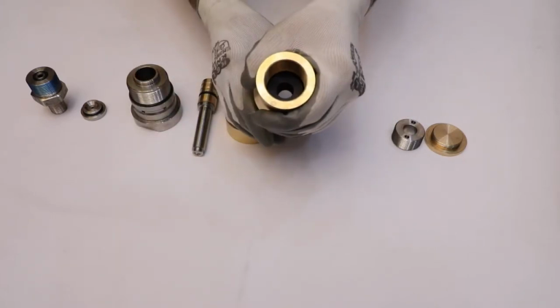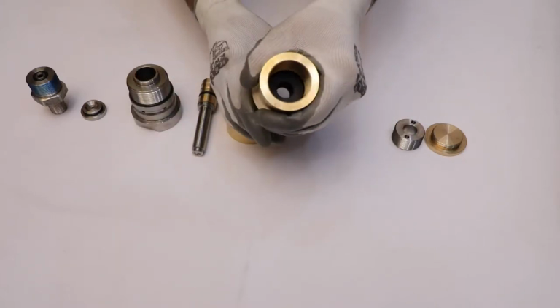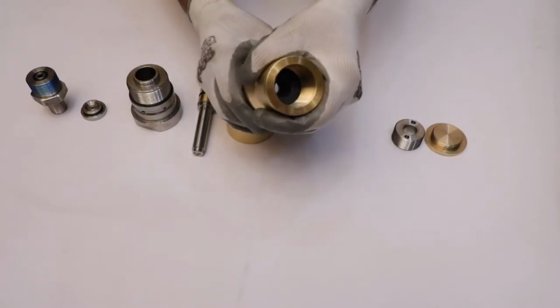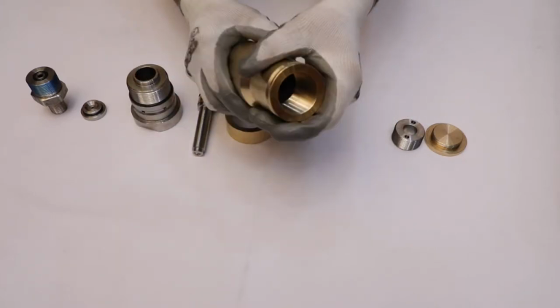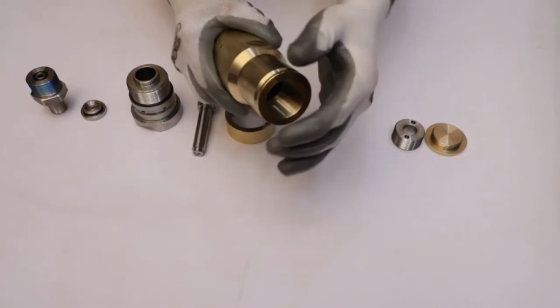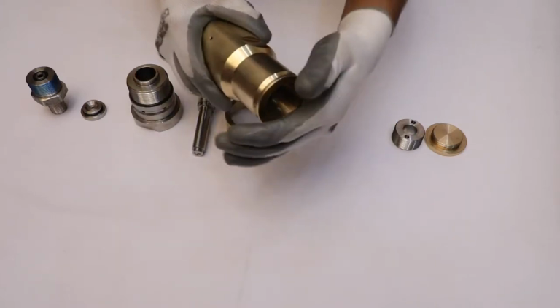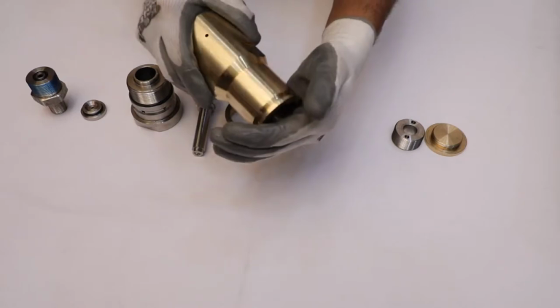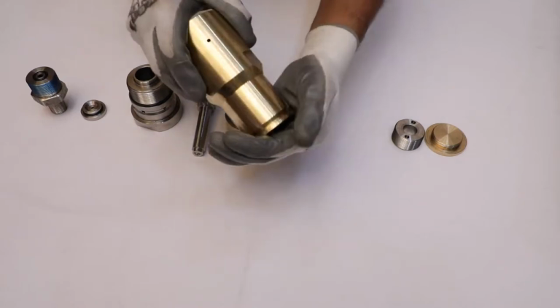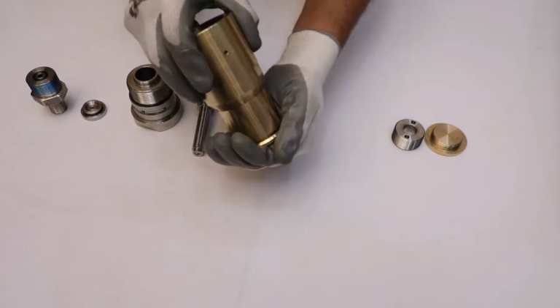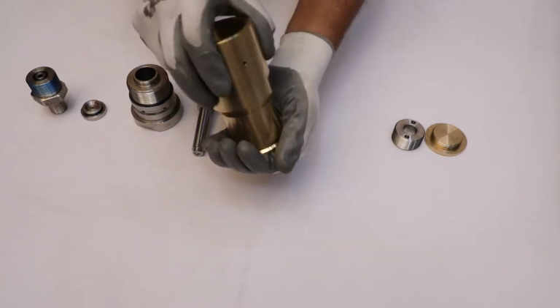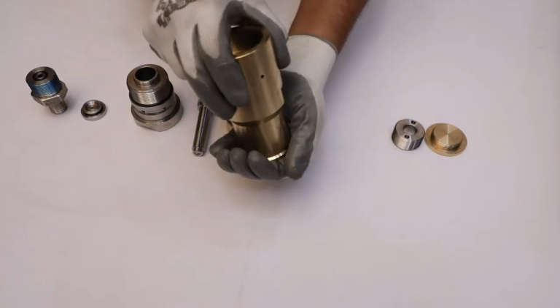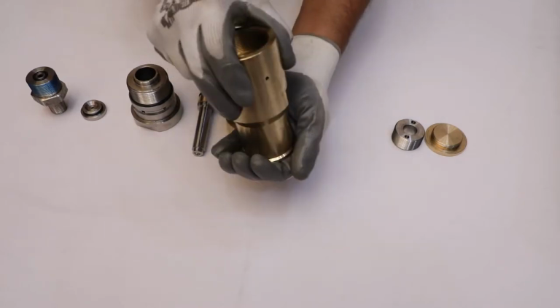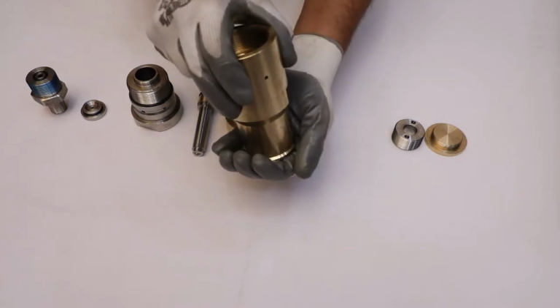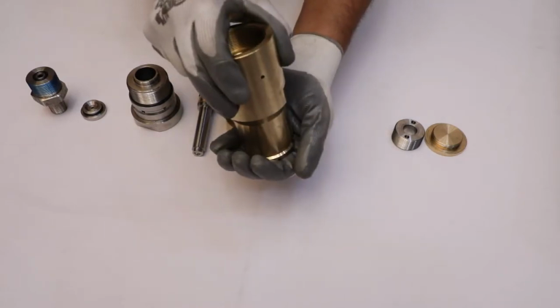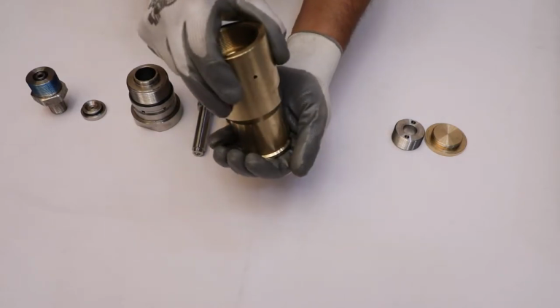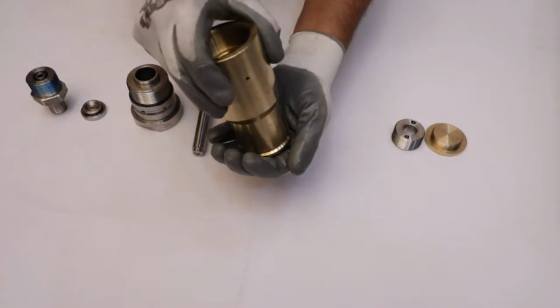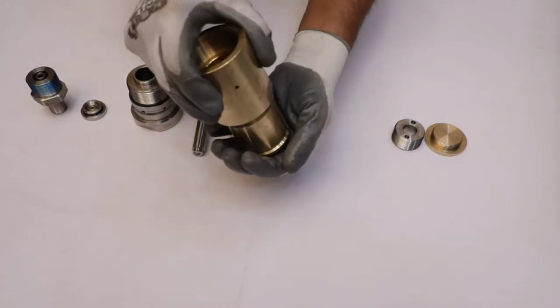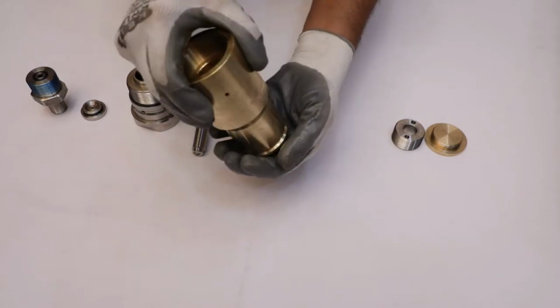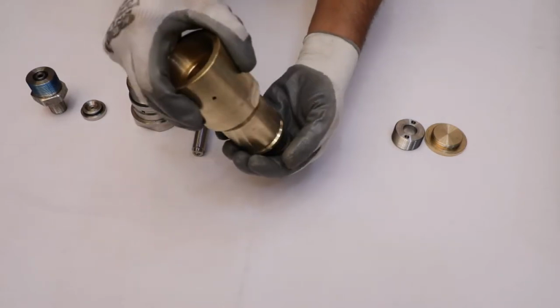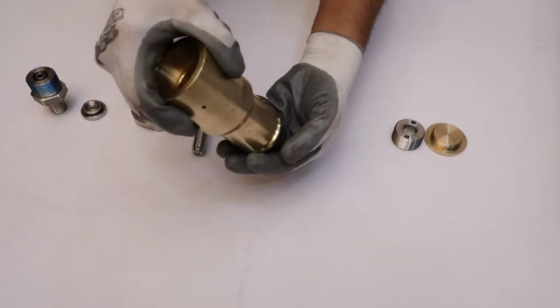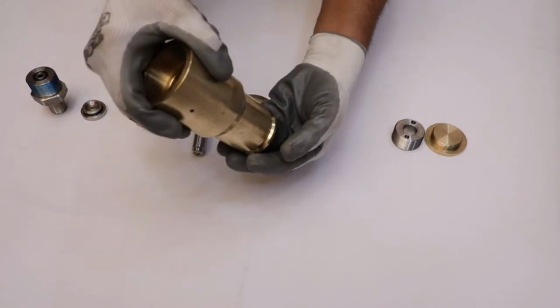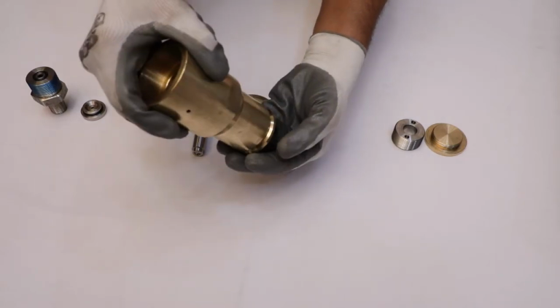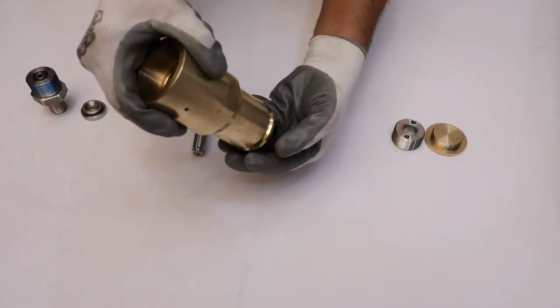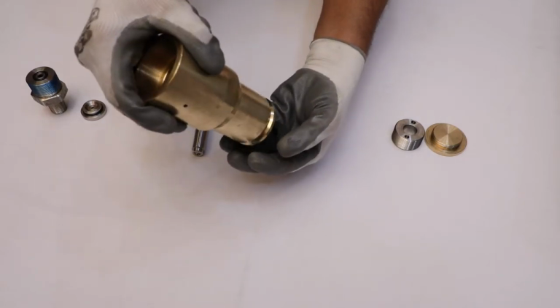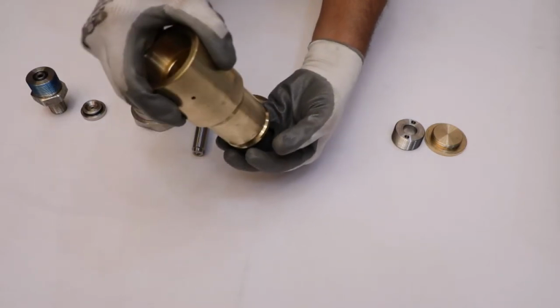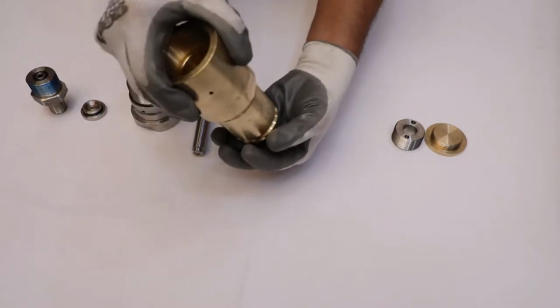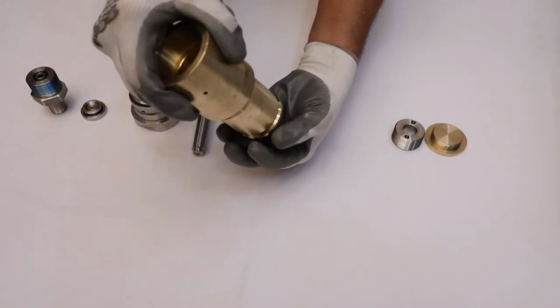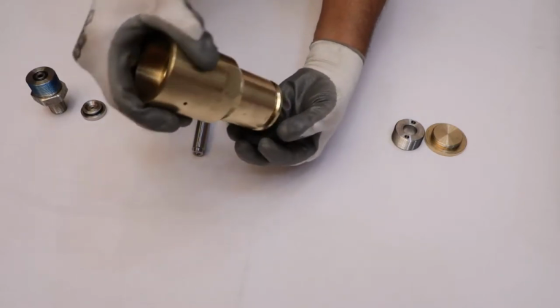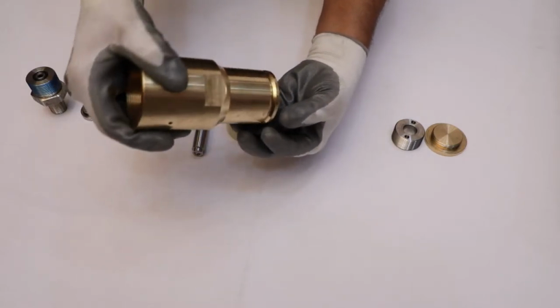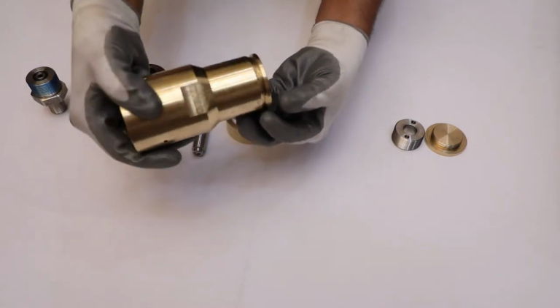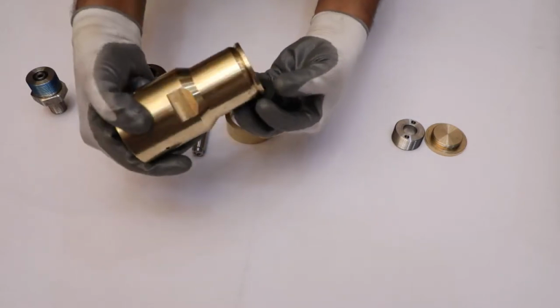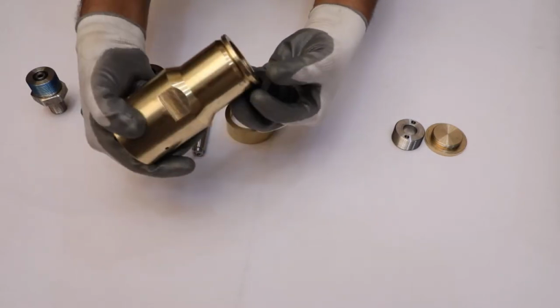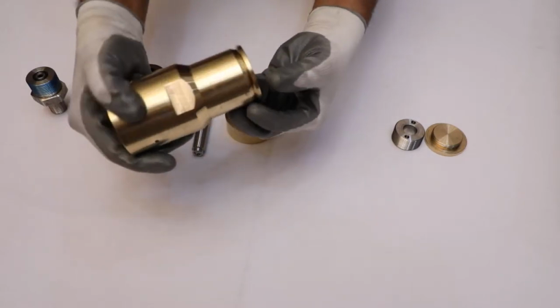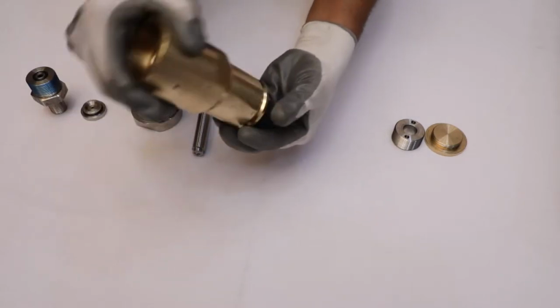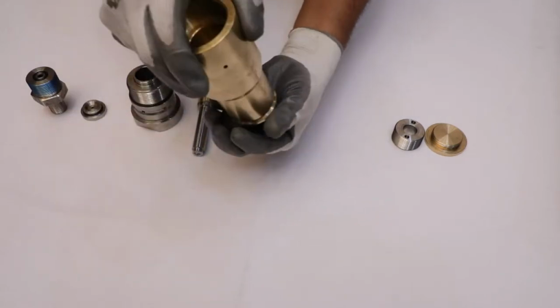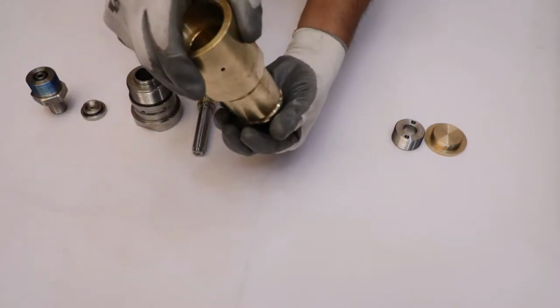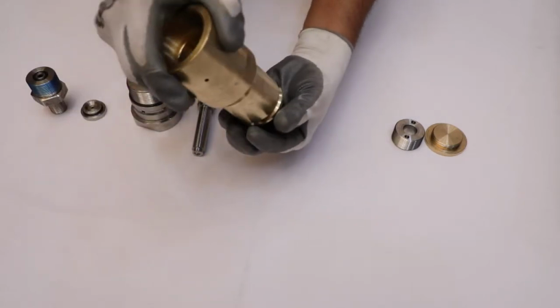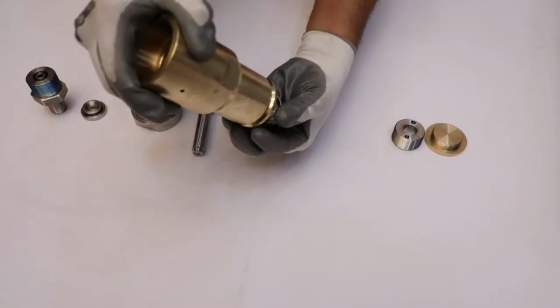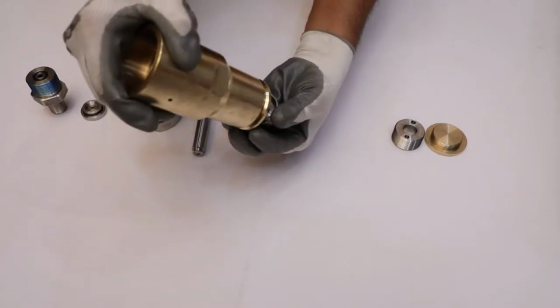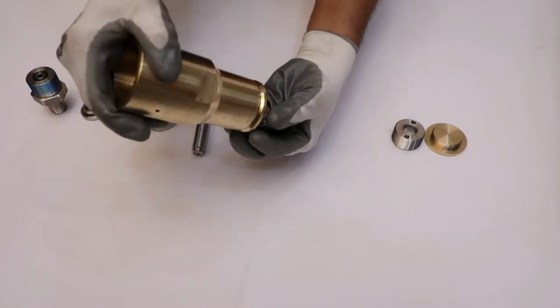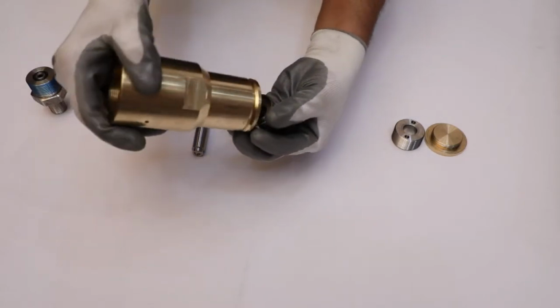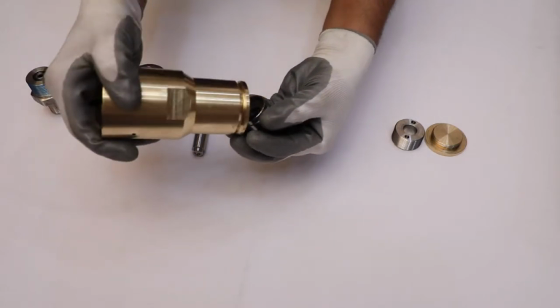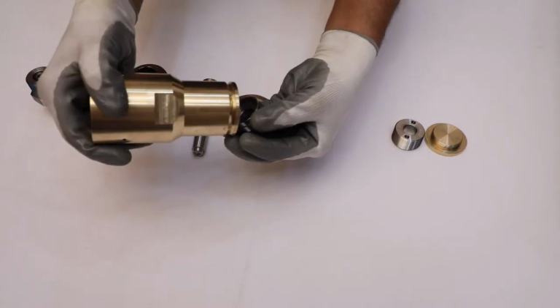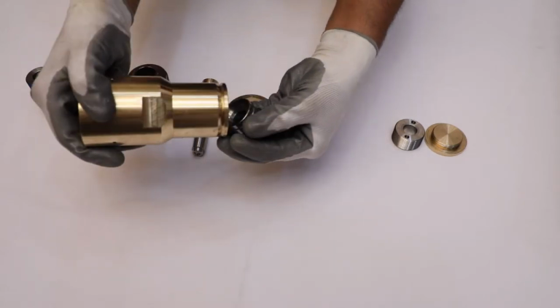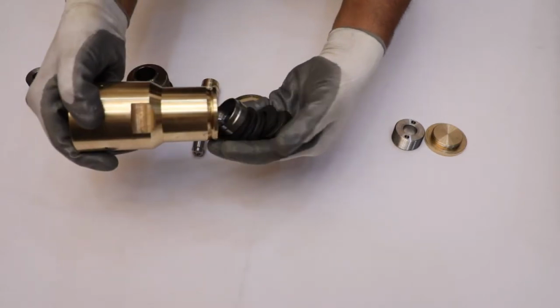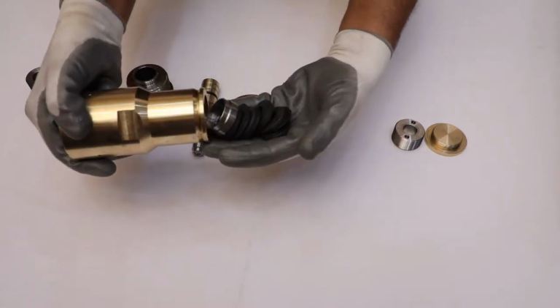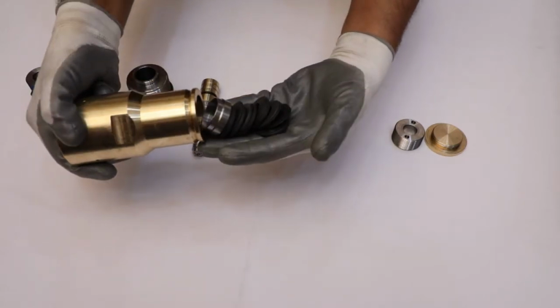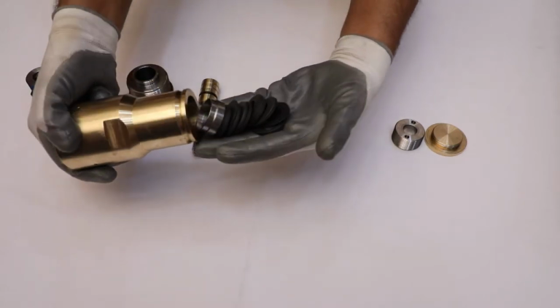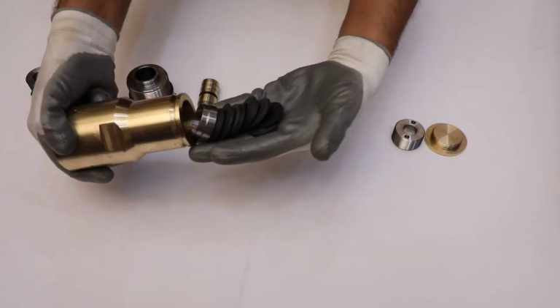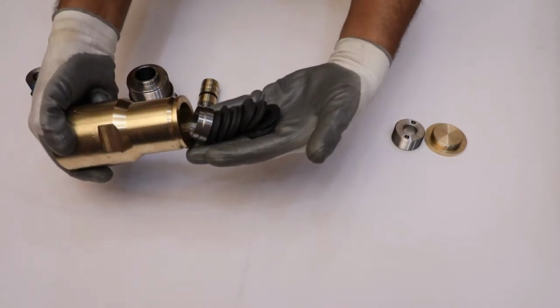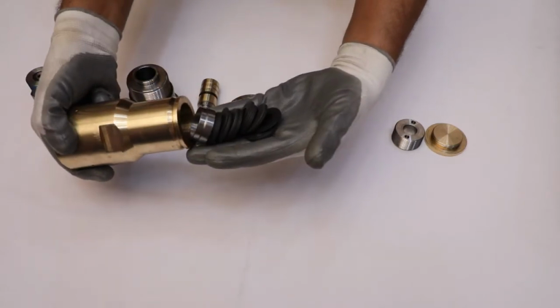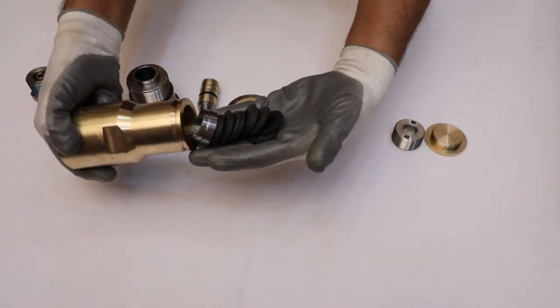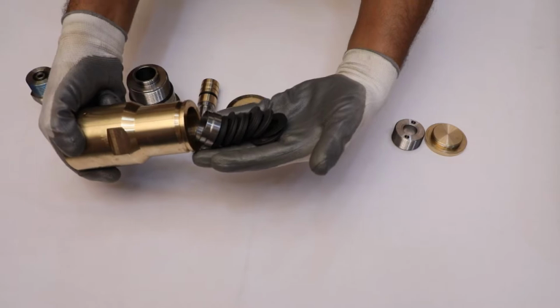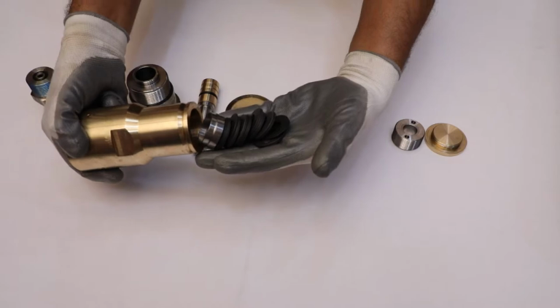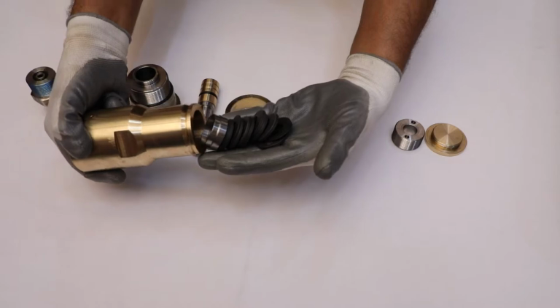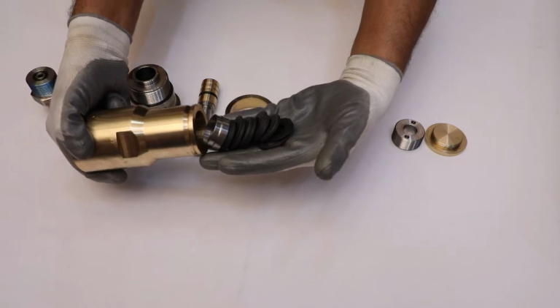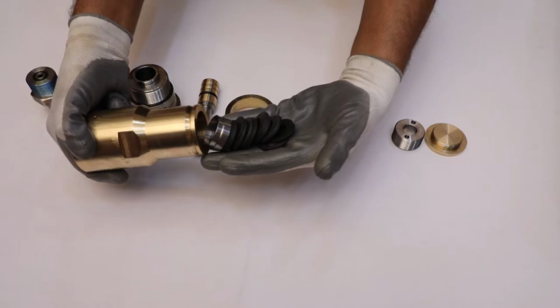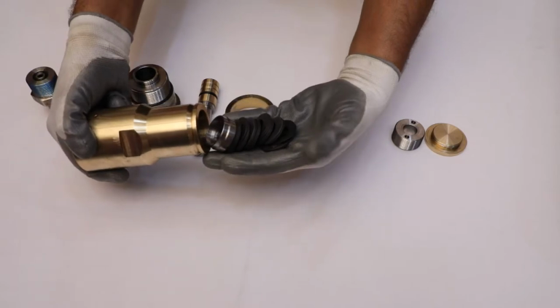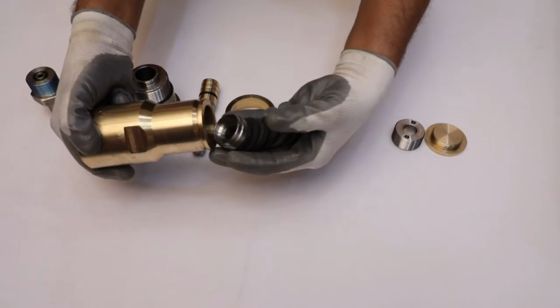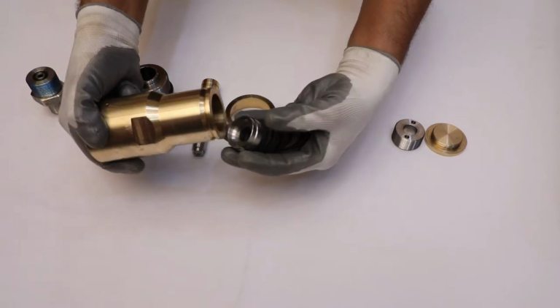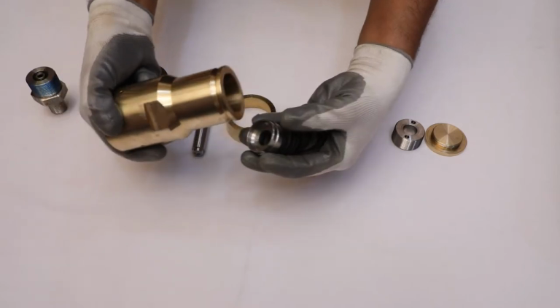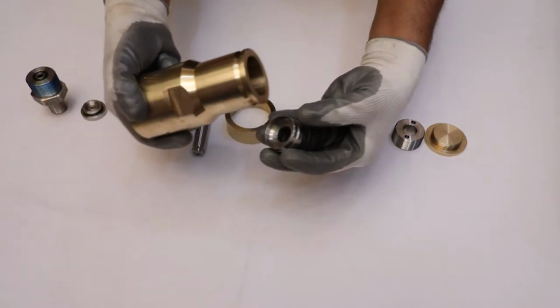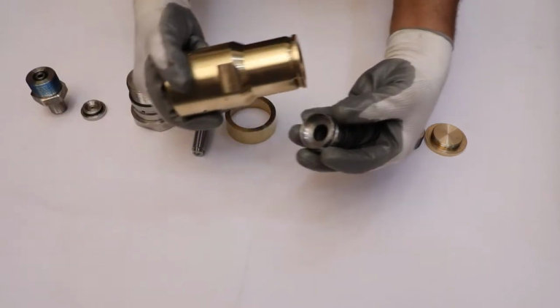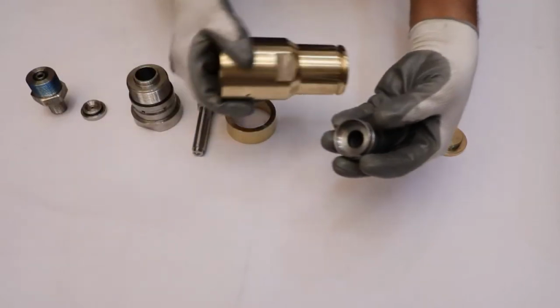After that, take out the disc springs and spring rest manually from the bonnet.